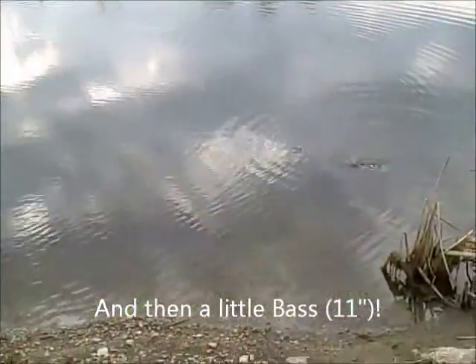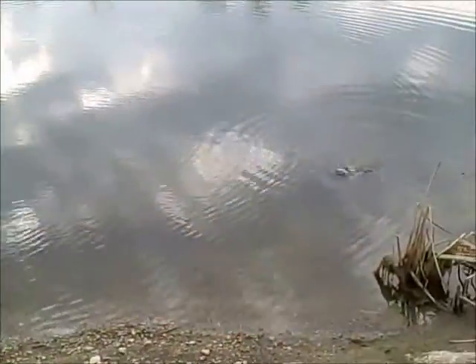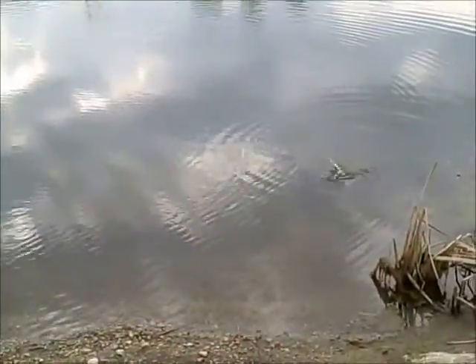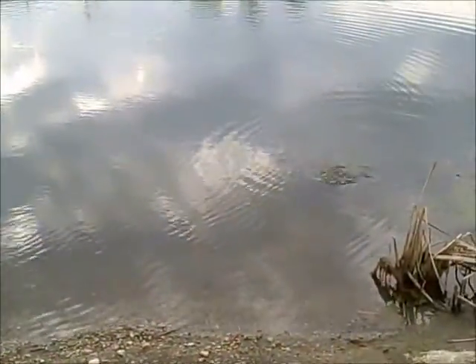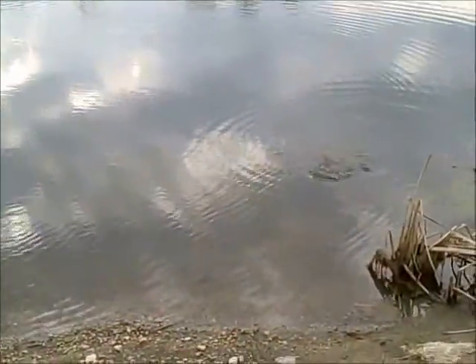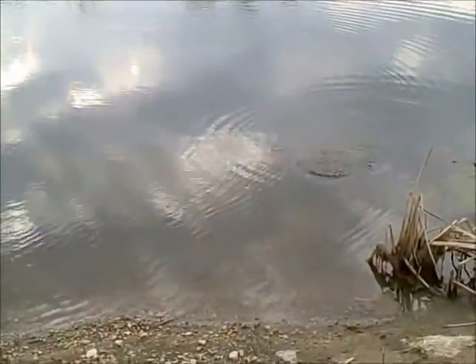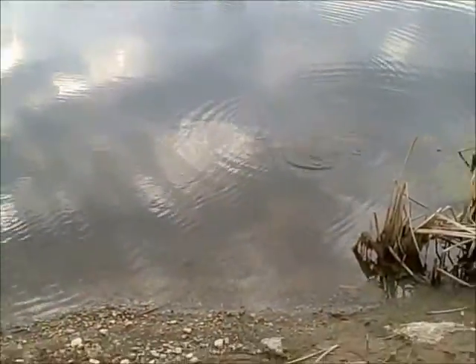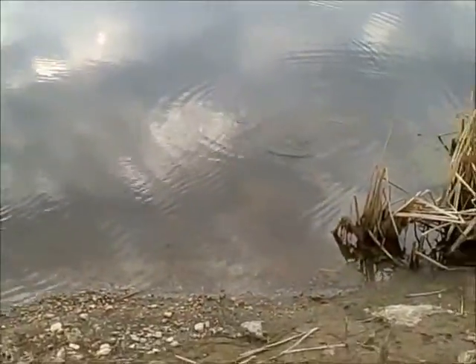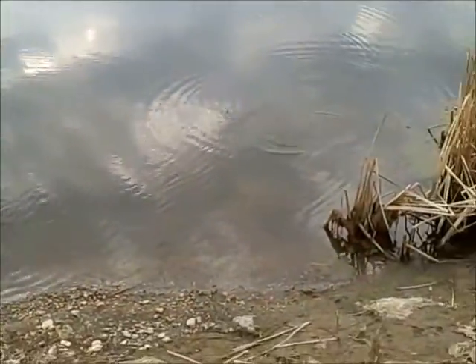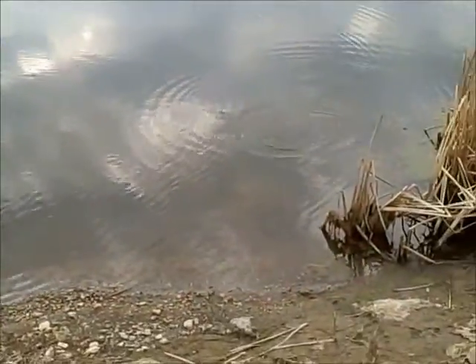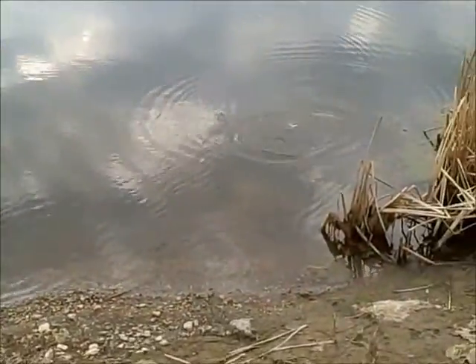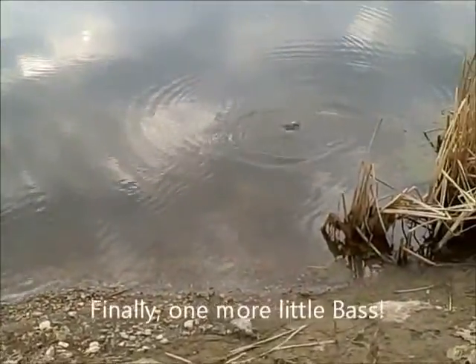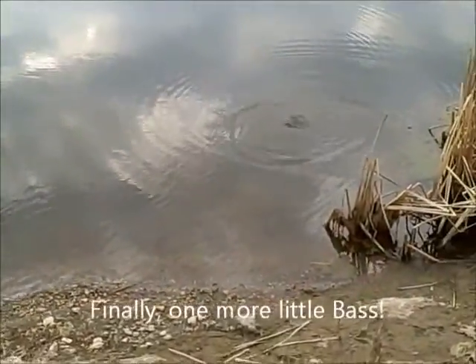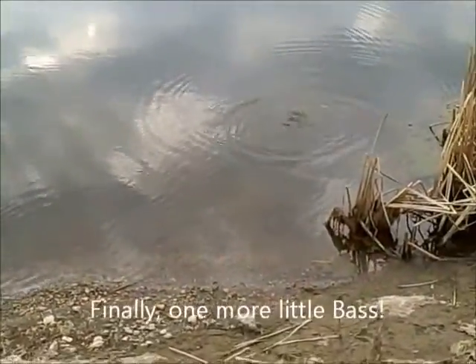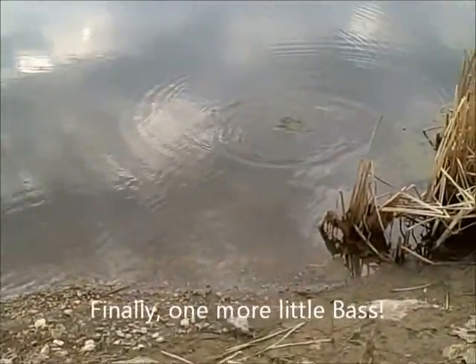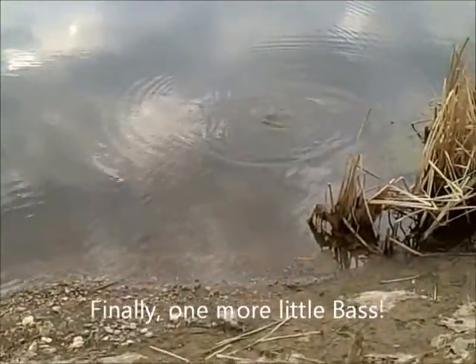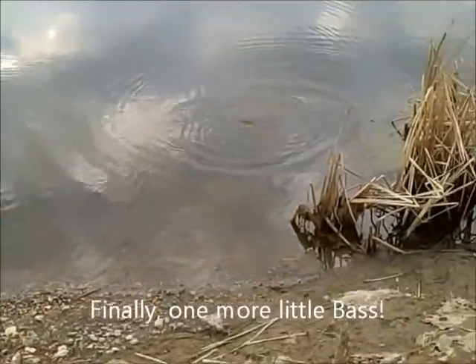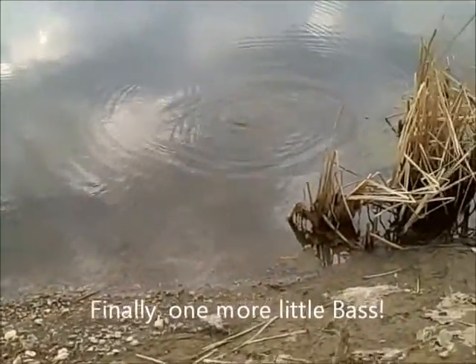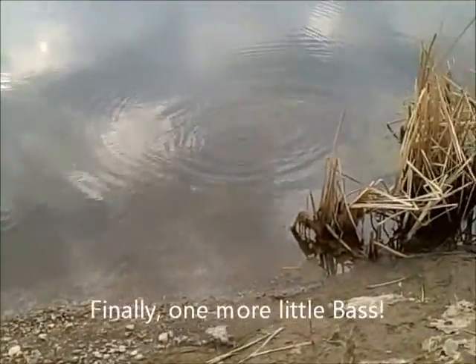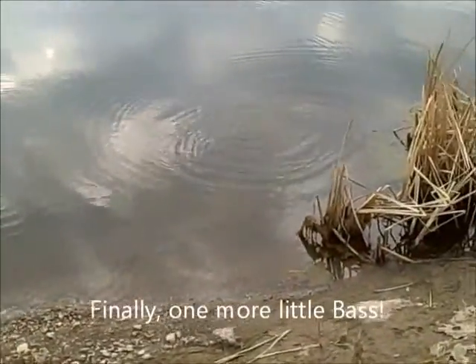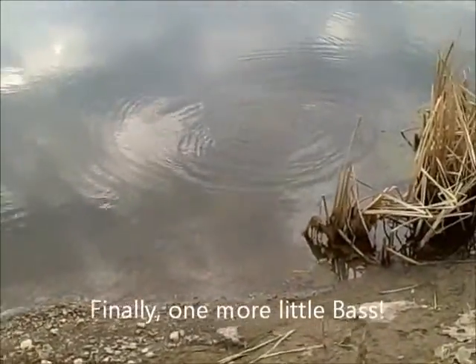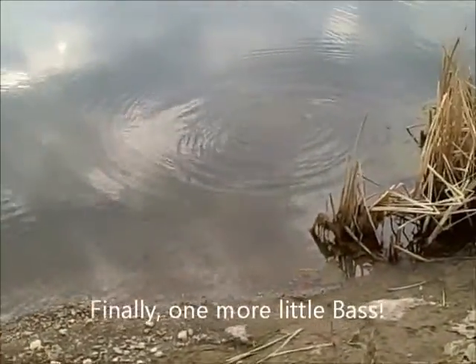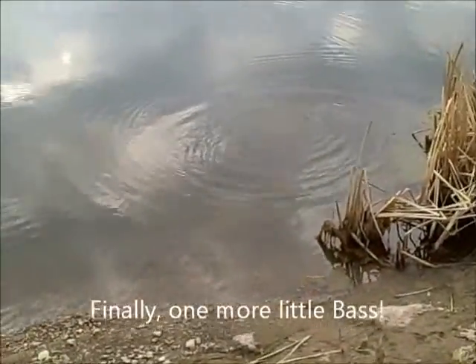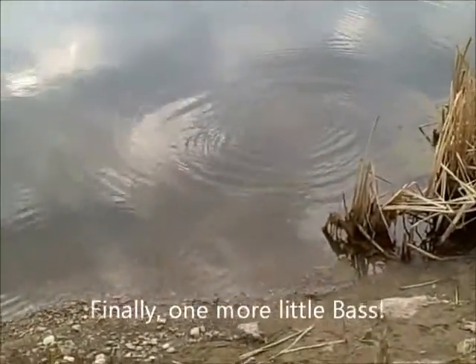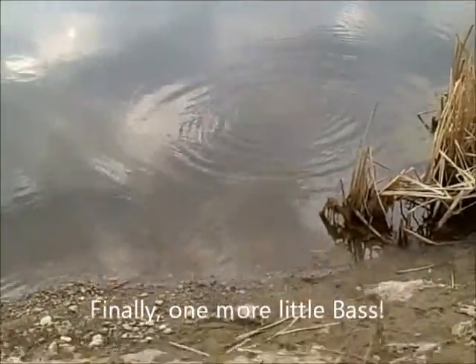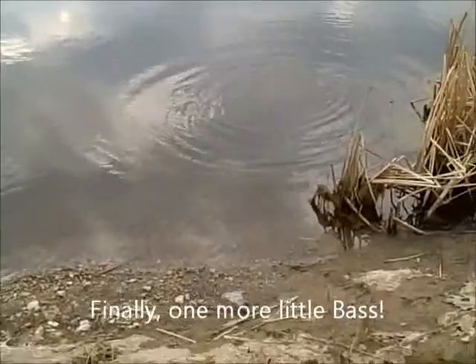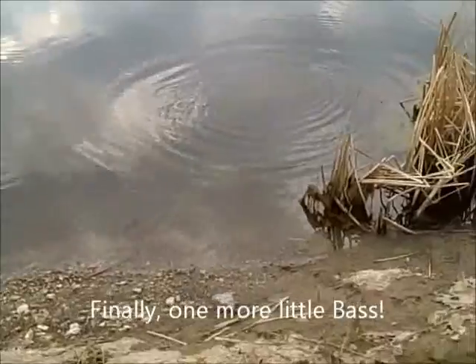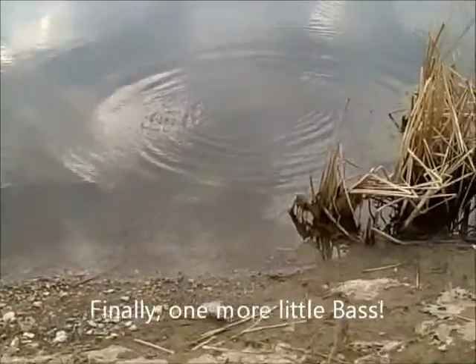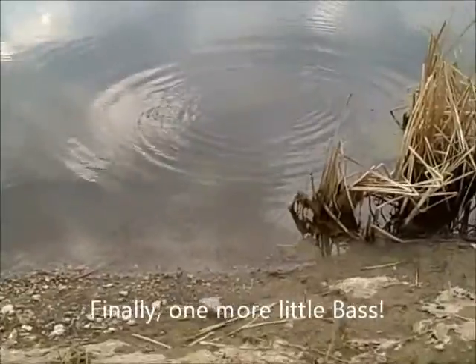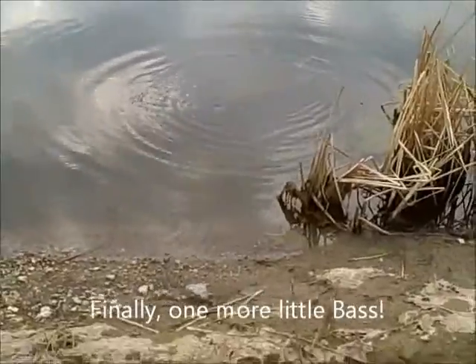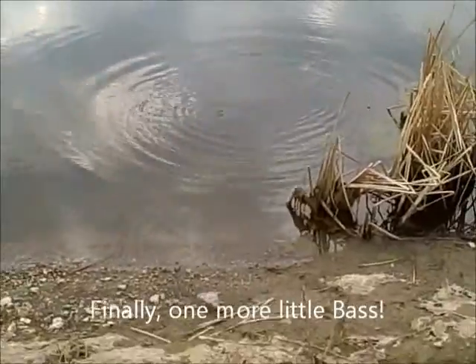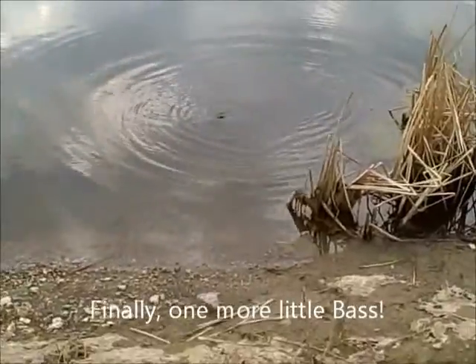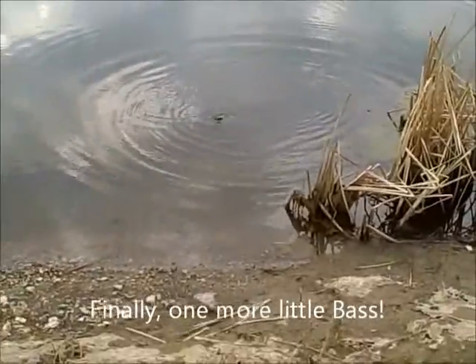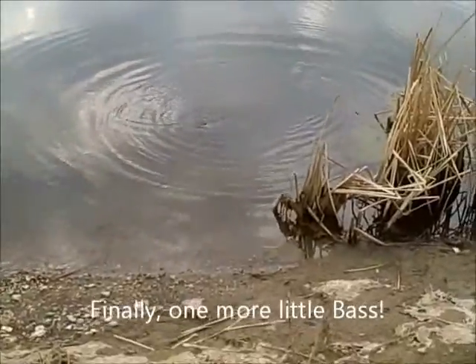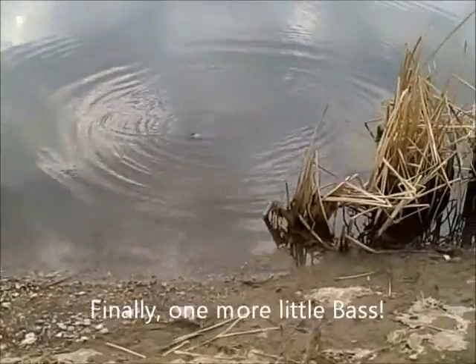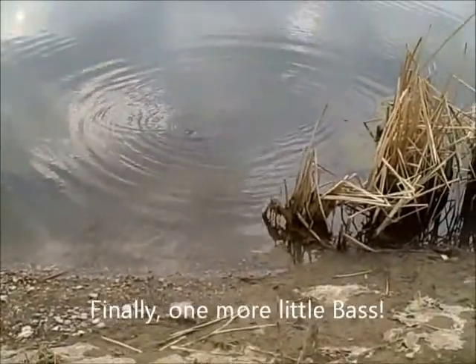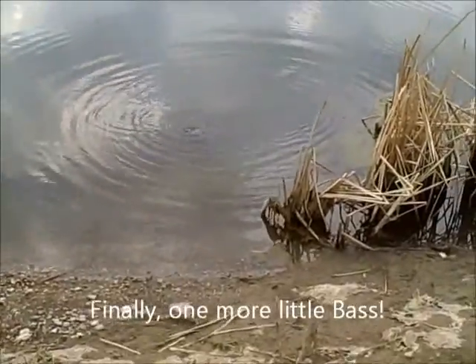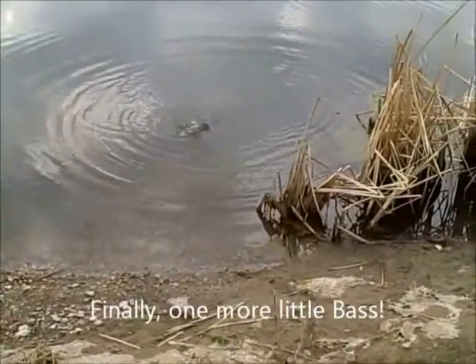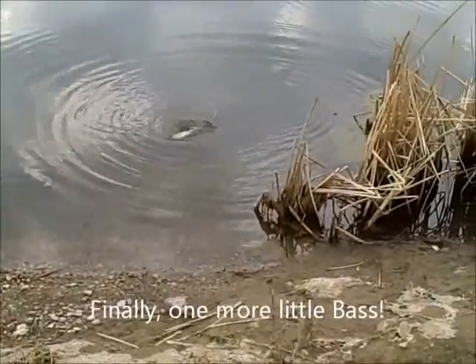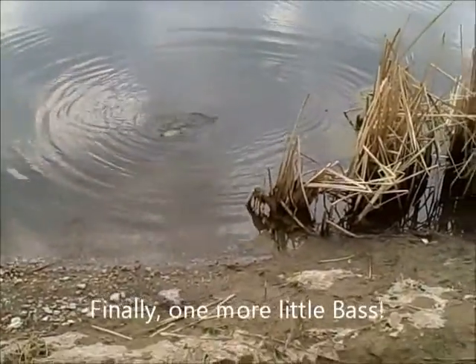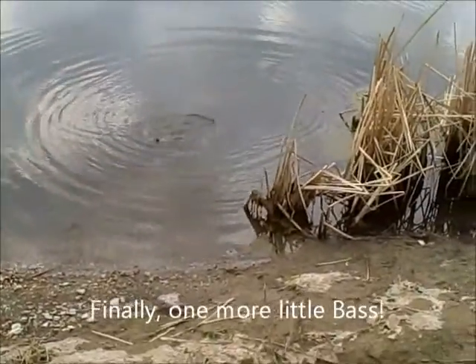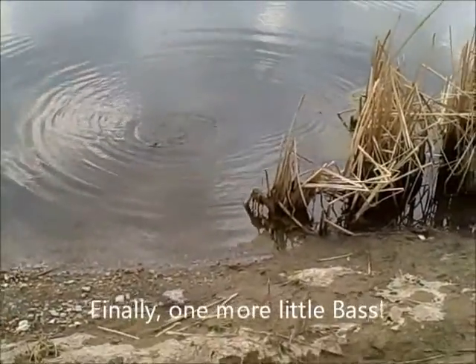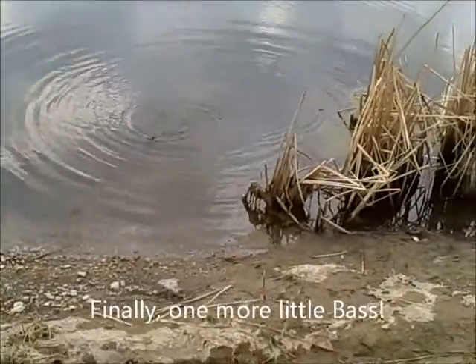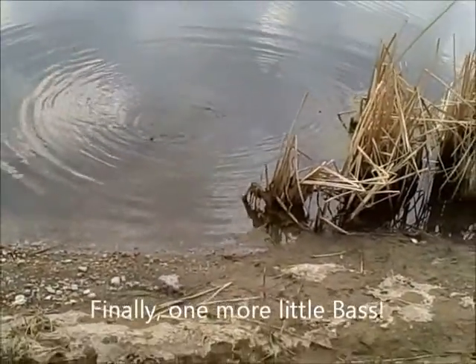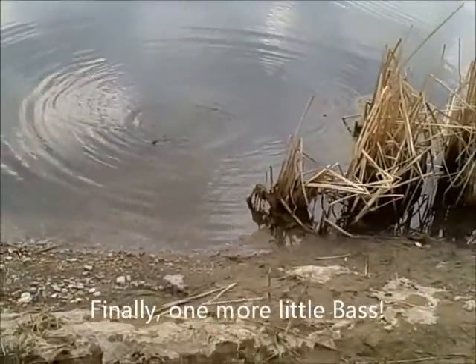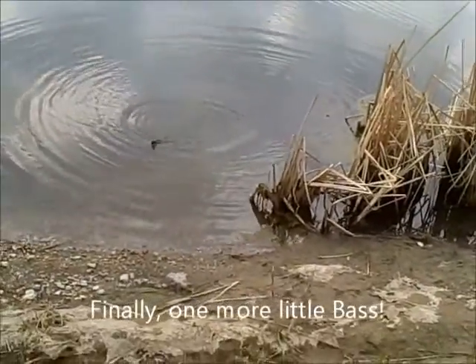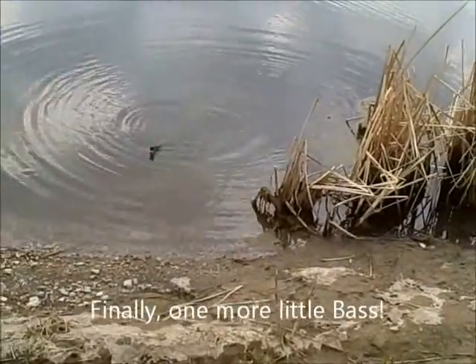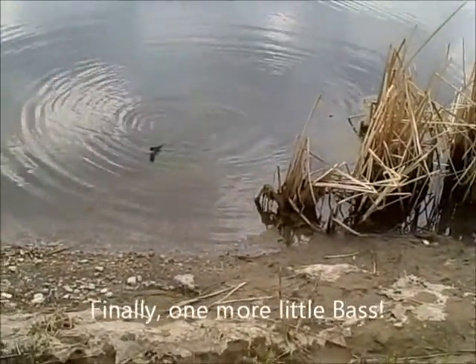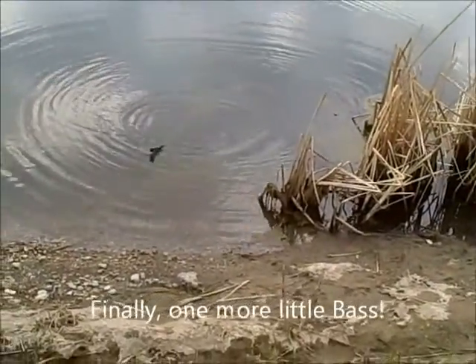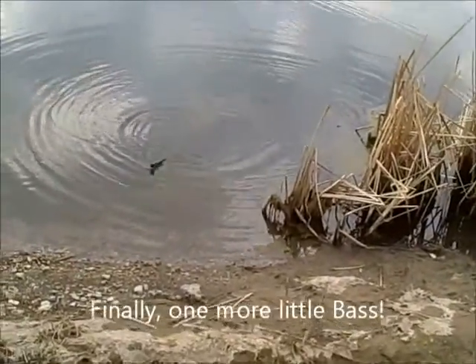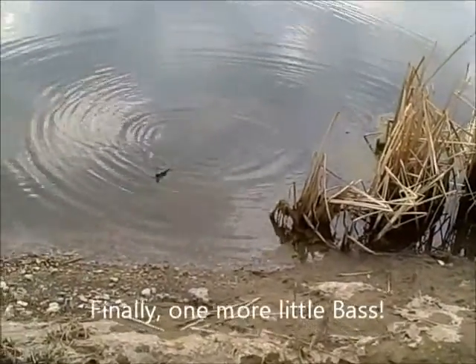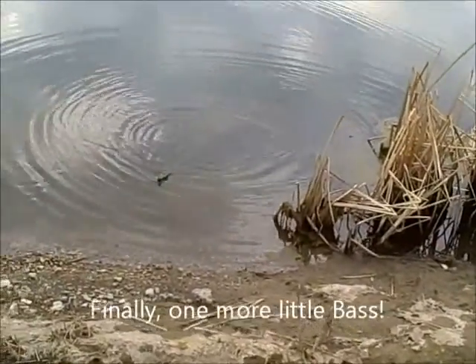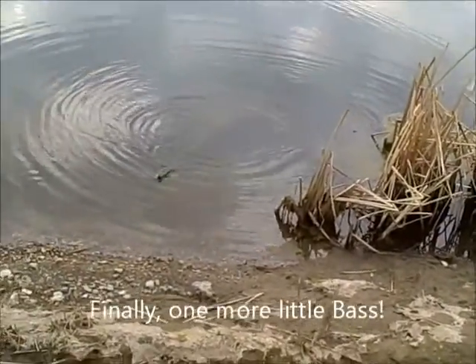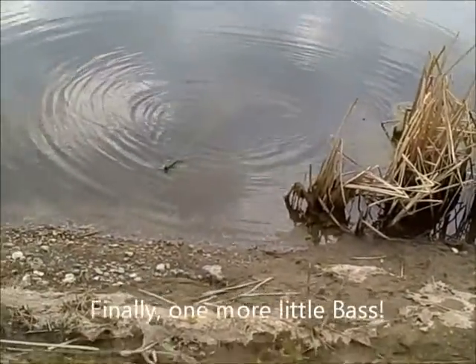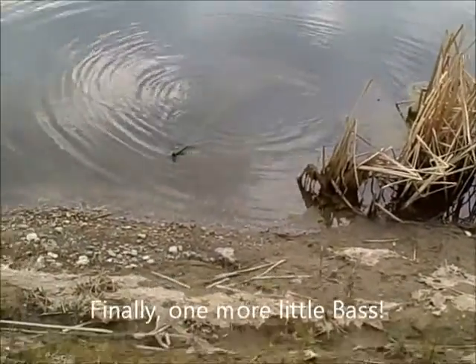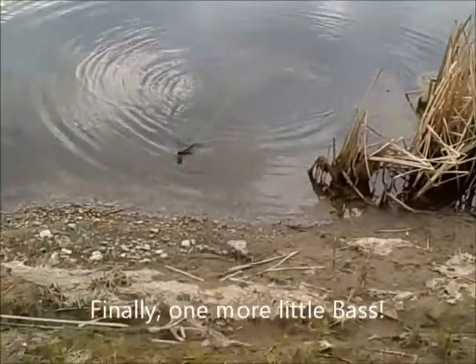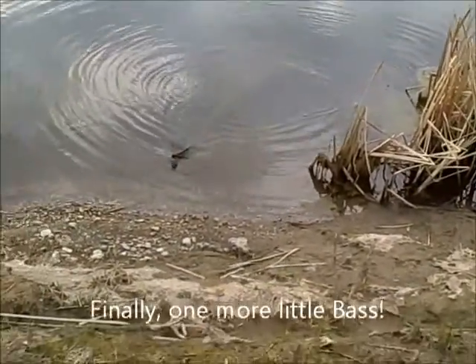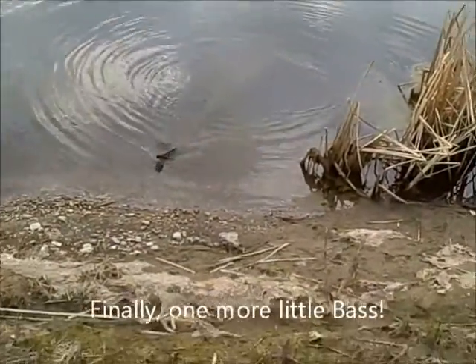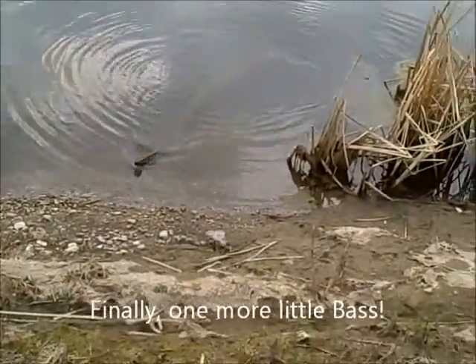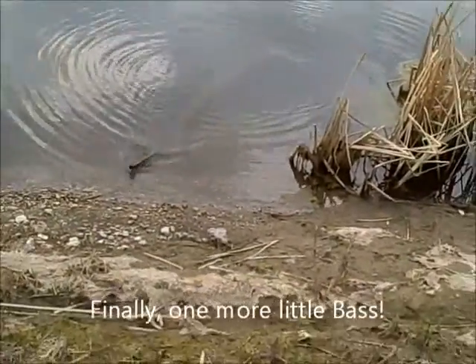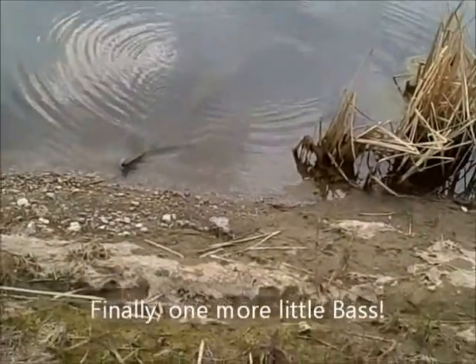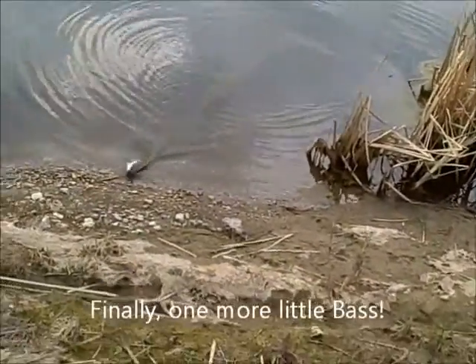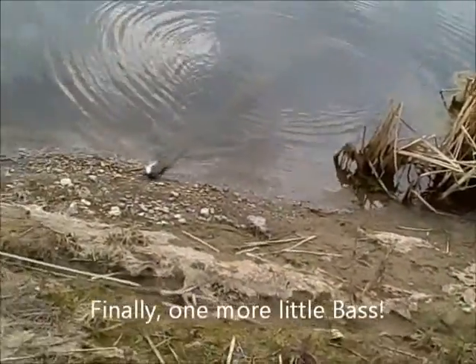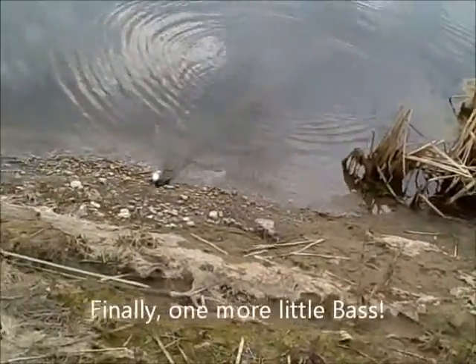That's another 8 inch bass — about a little bass, but there is a good possibility of some bigger ones out there.